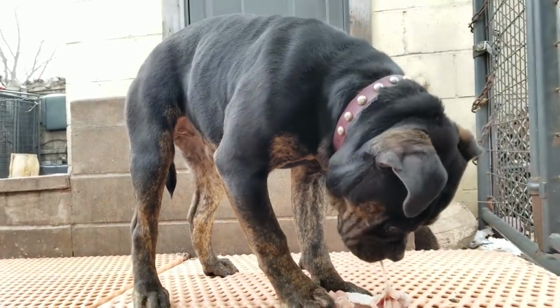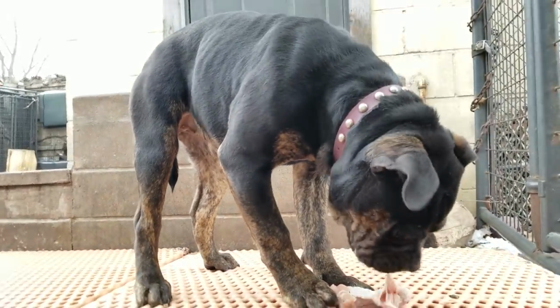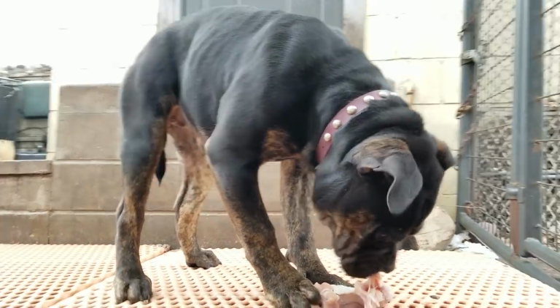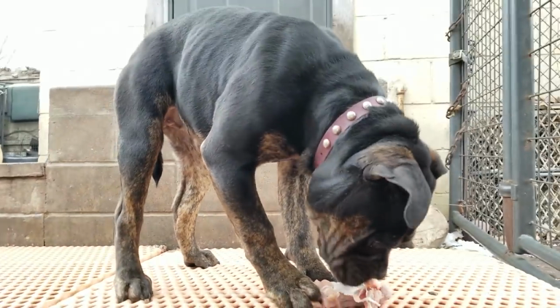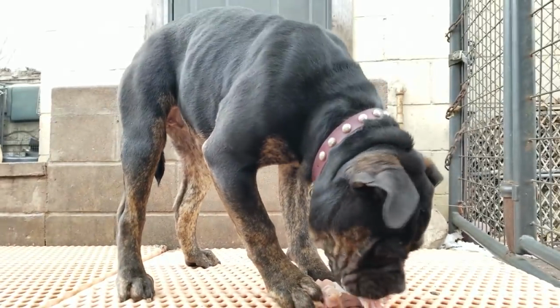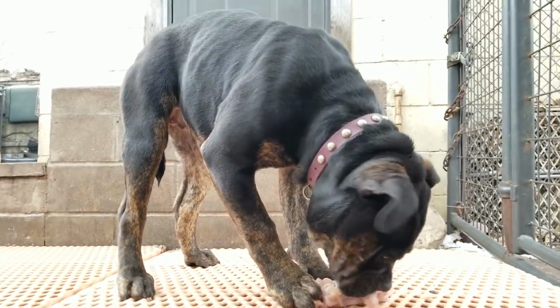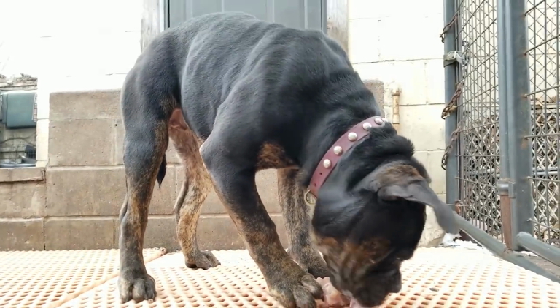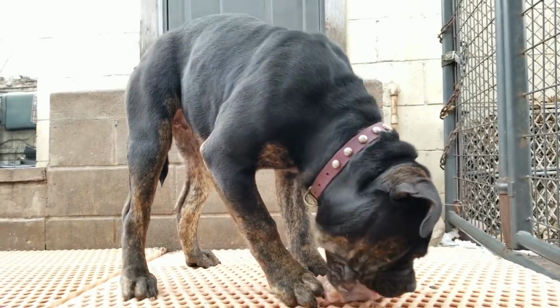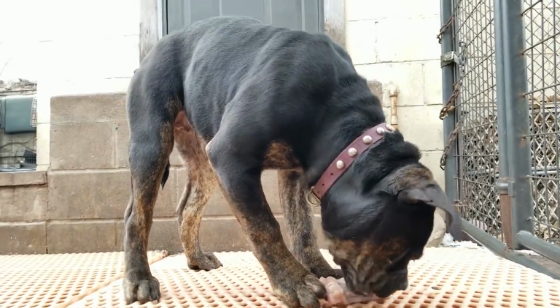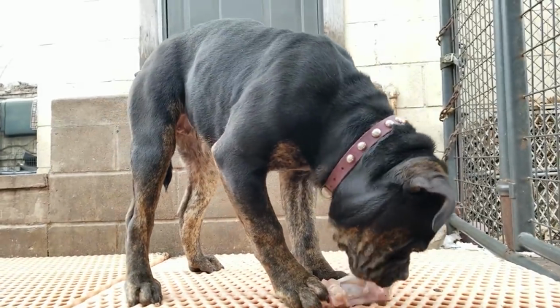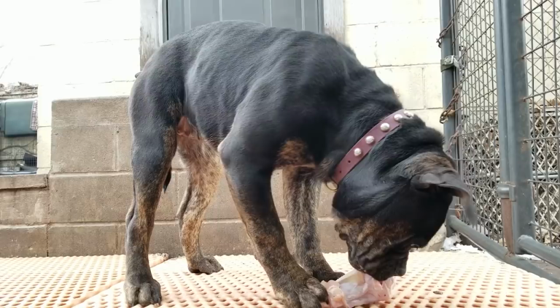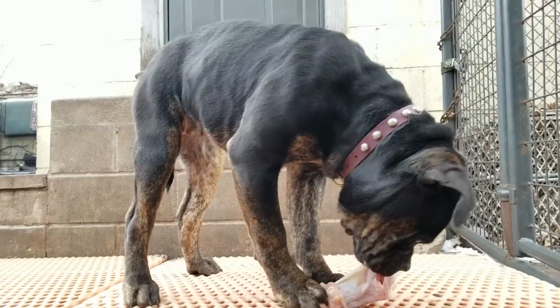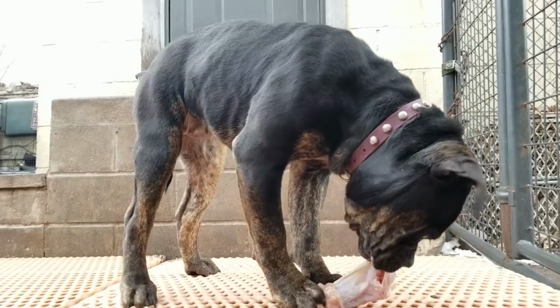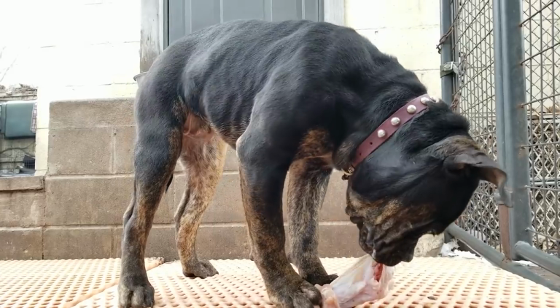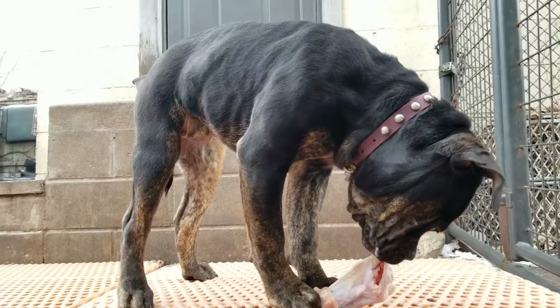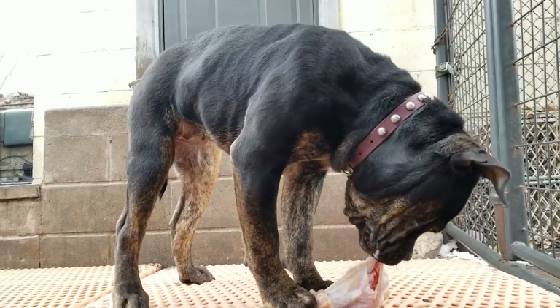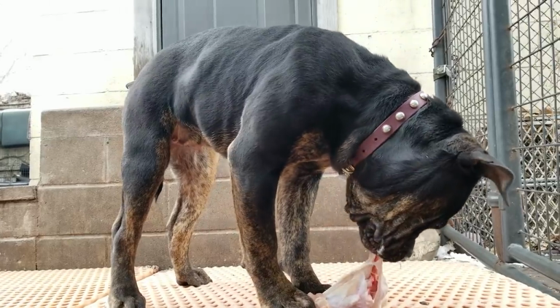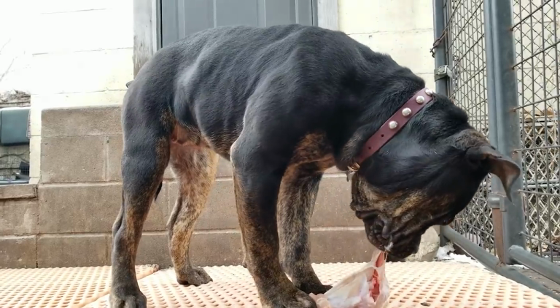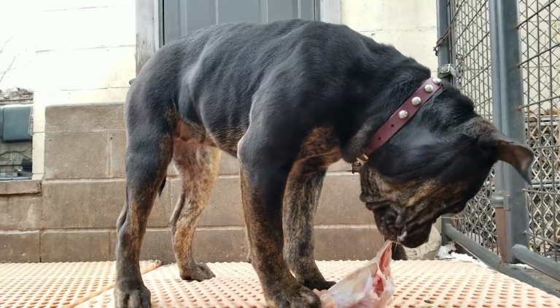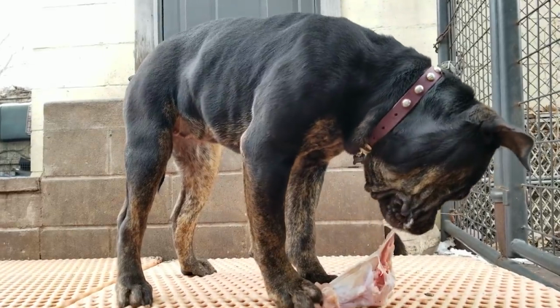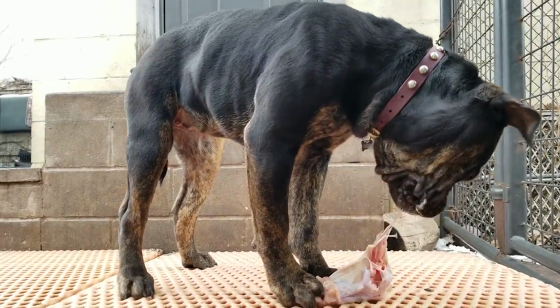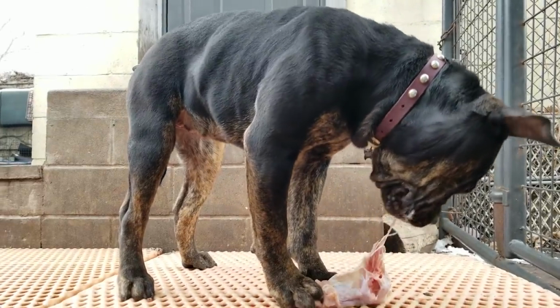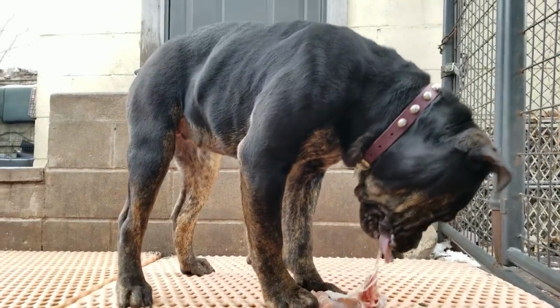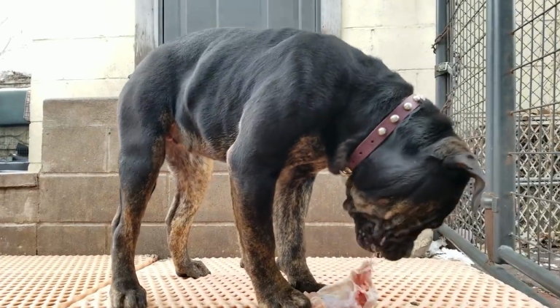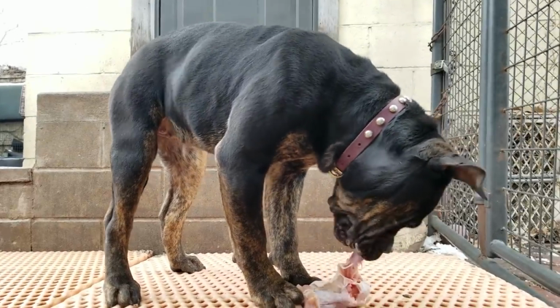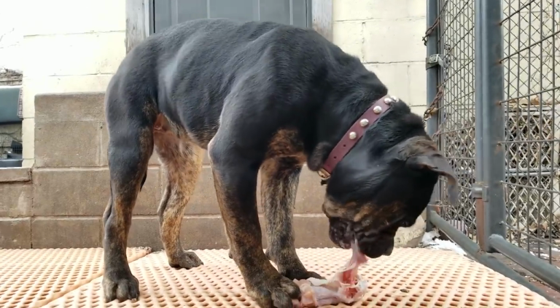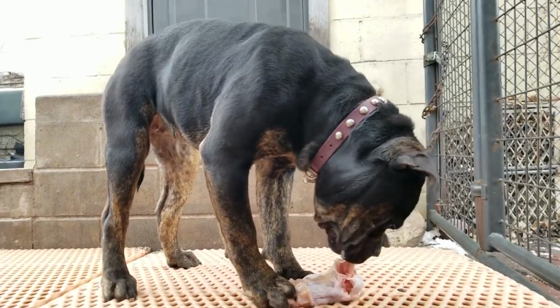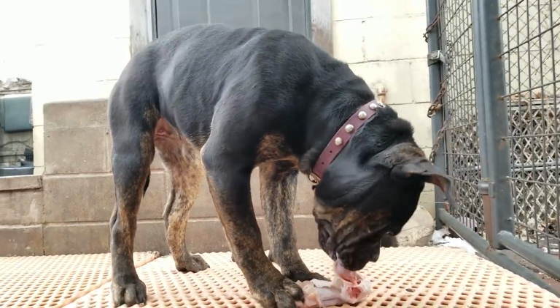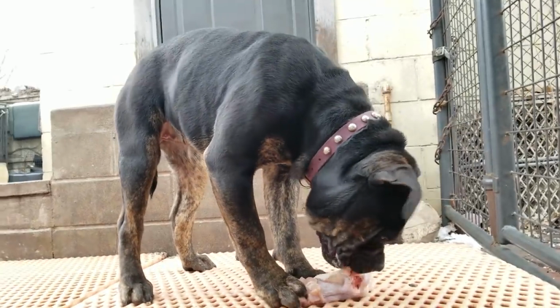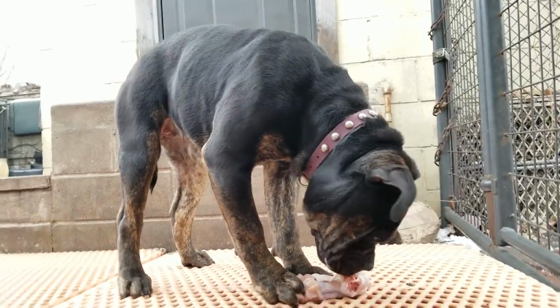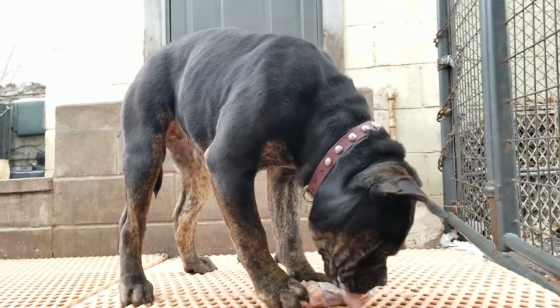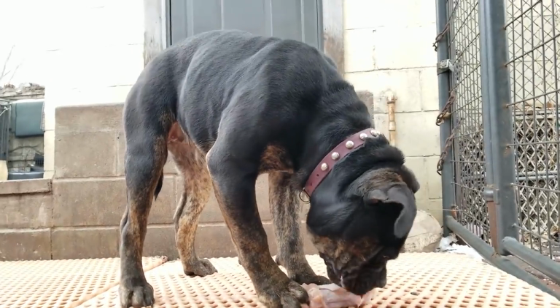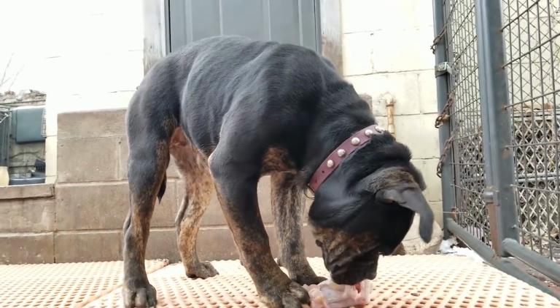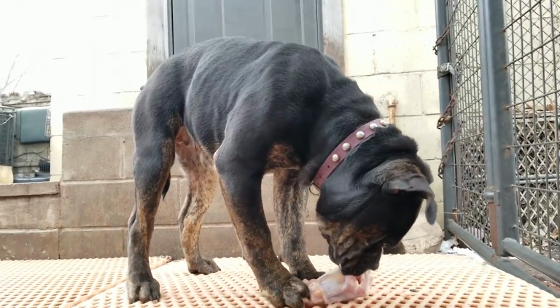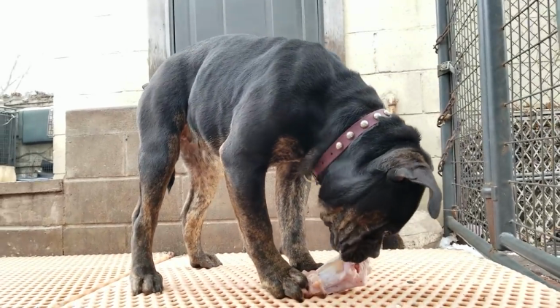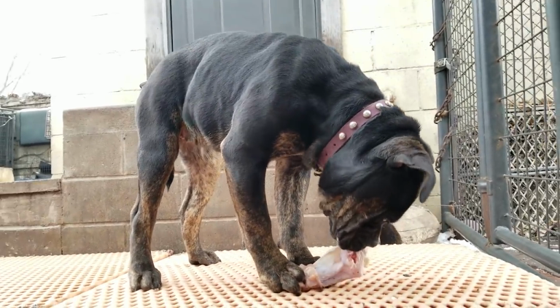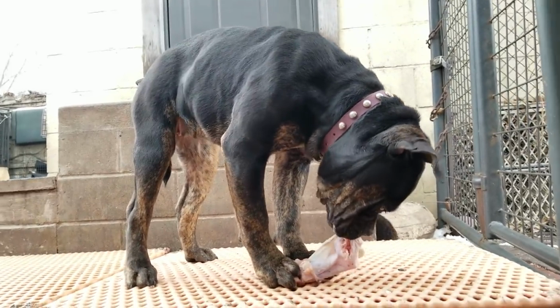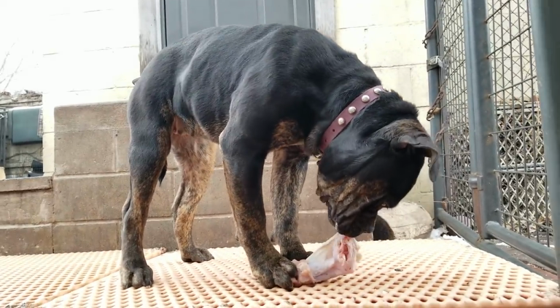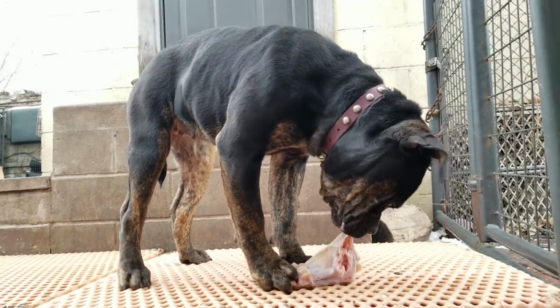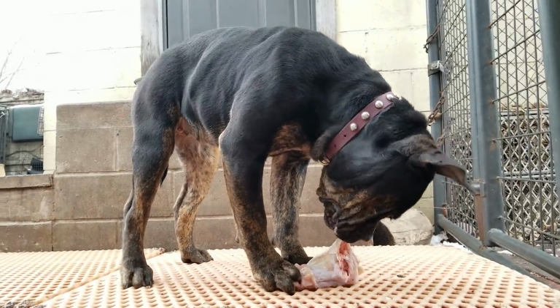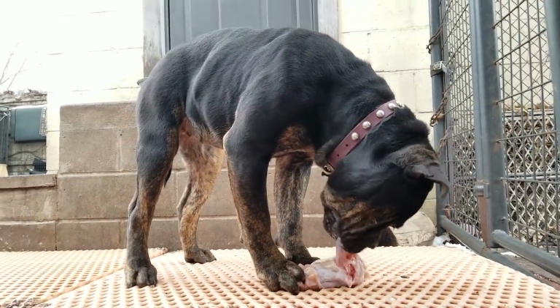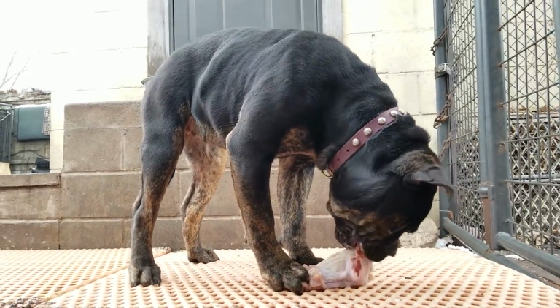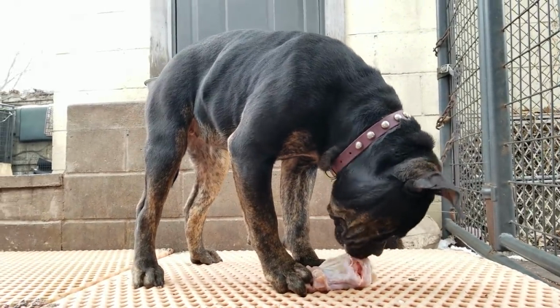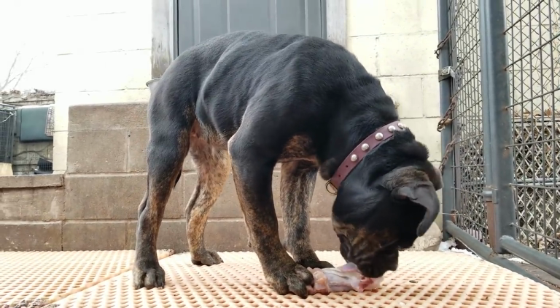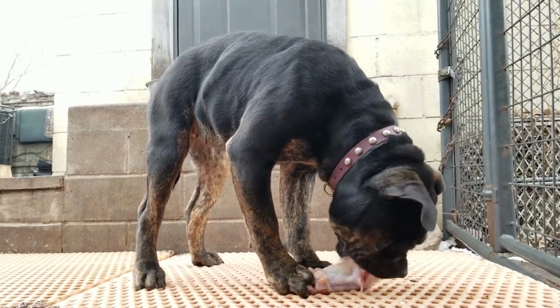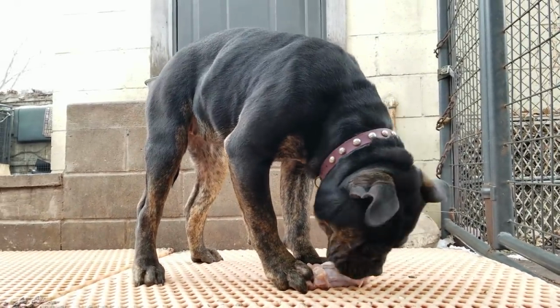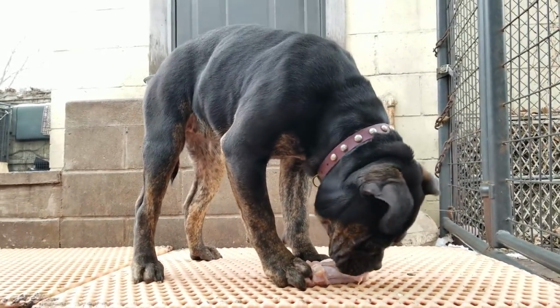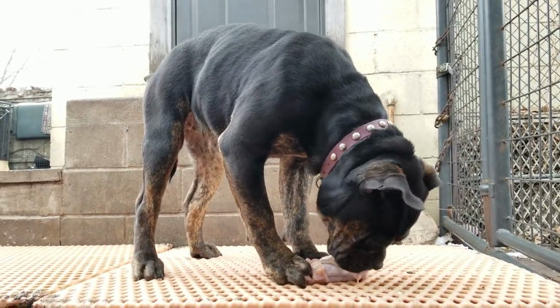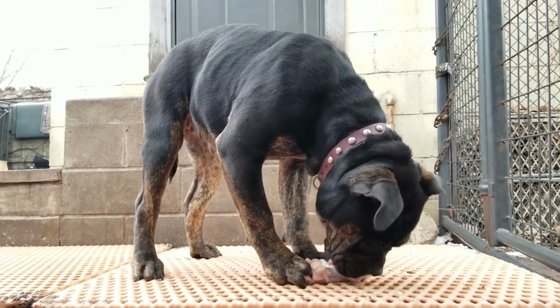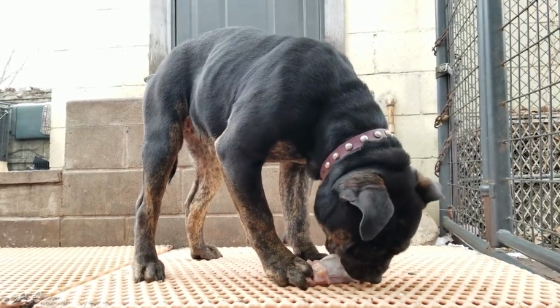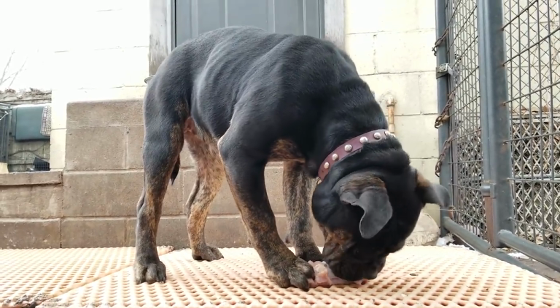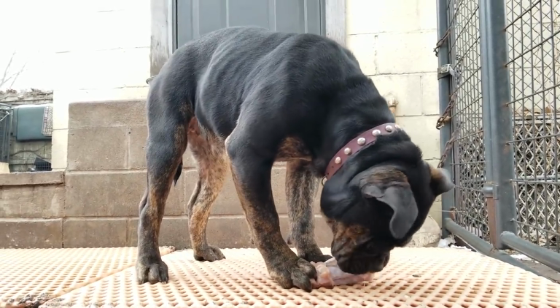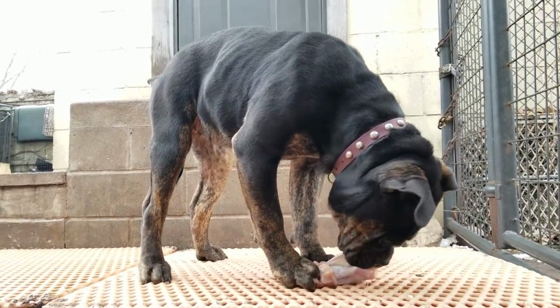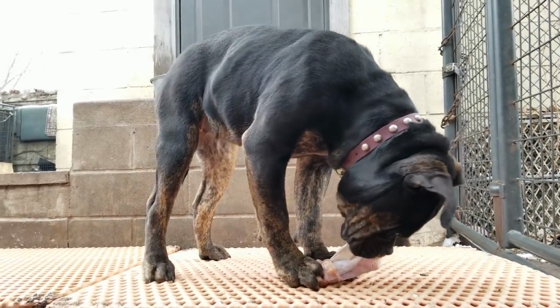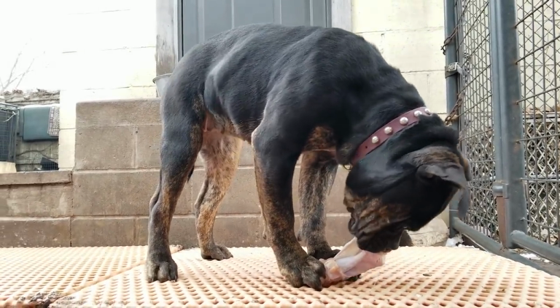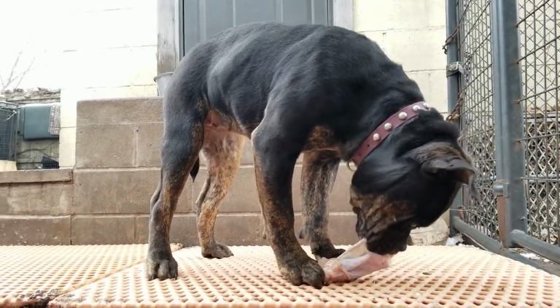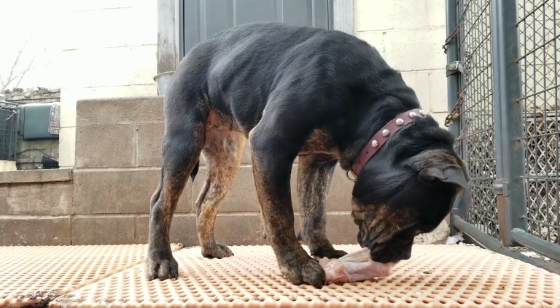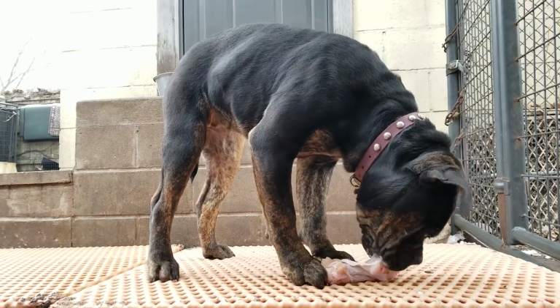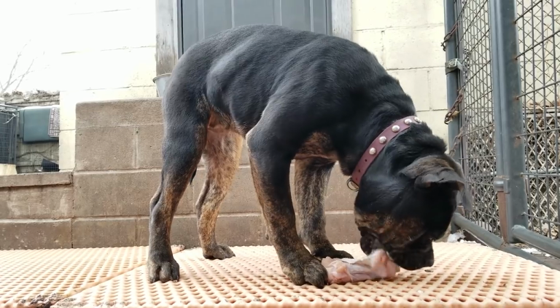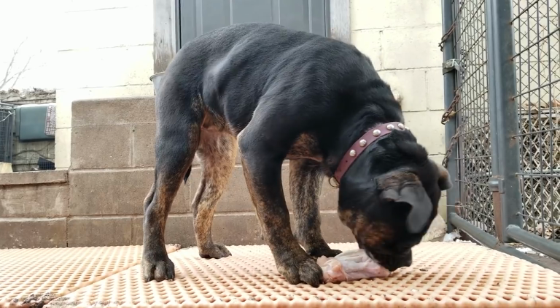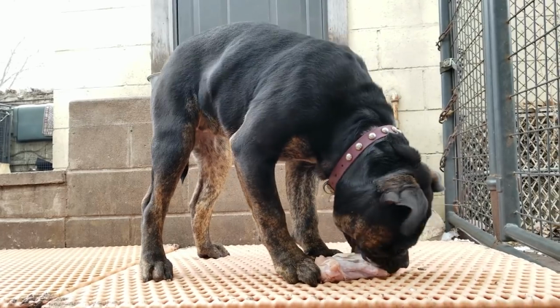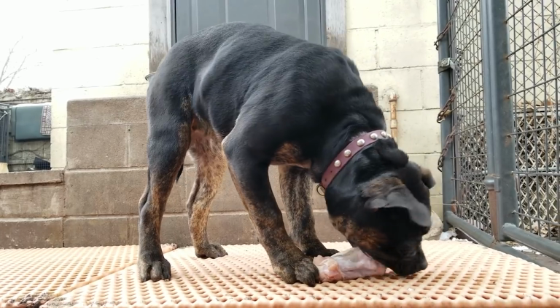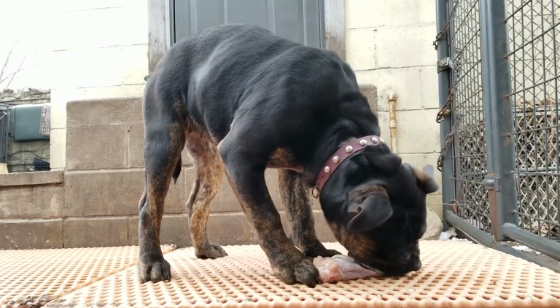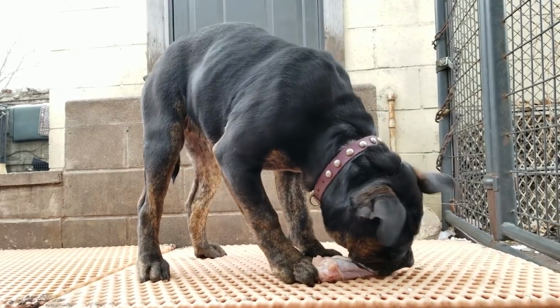Look at that beautiful muscle tone and structure. That's the body of a functional athlete.